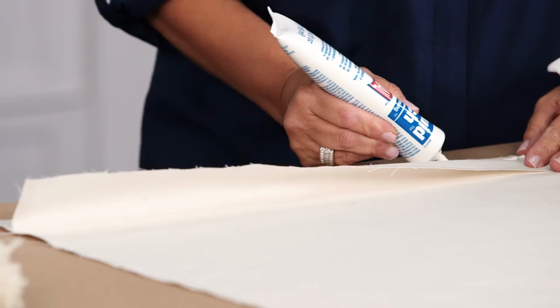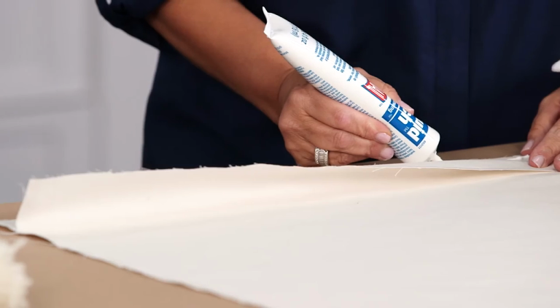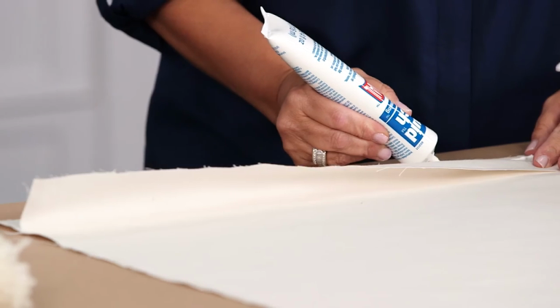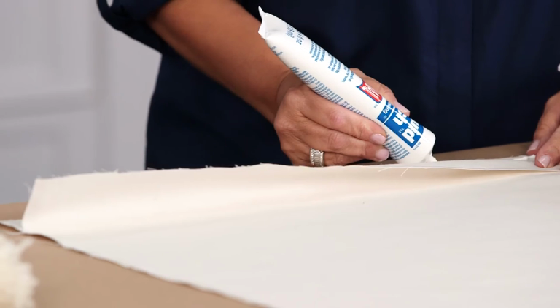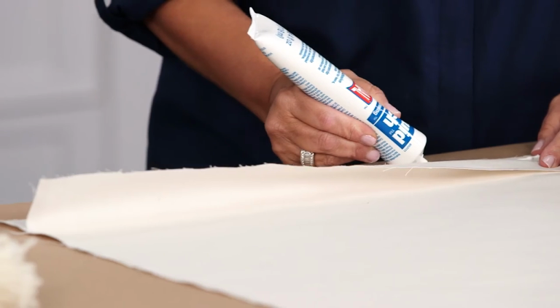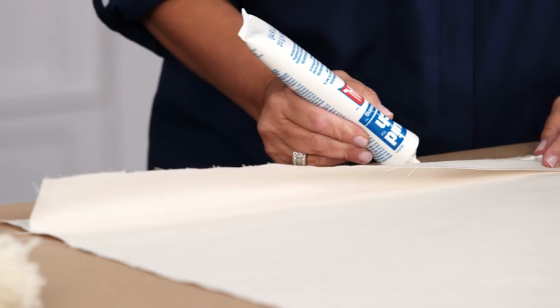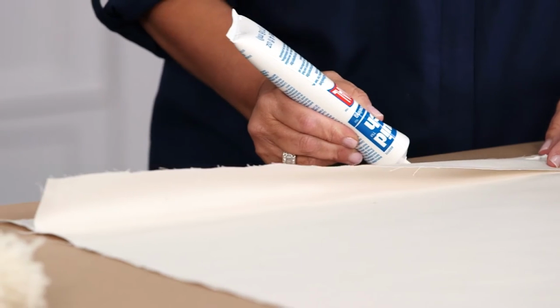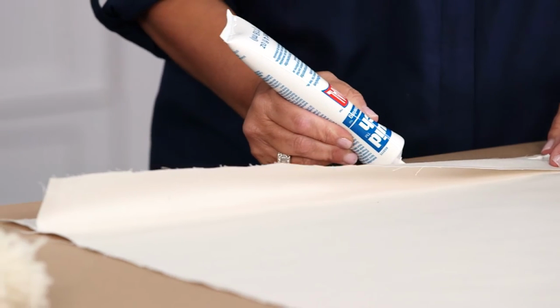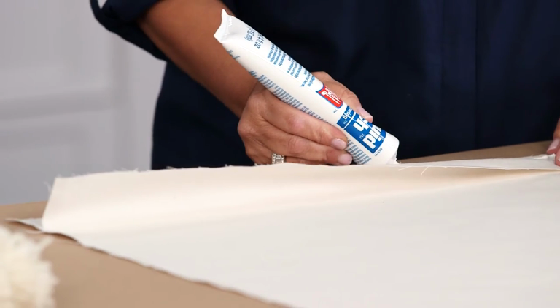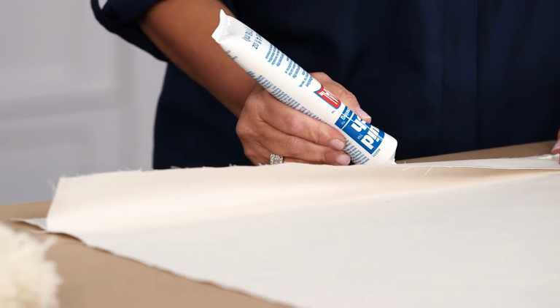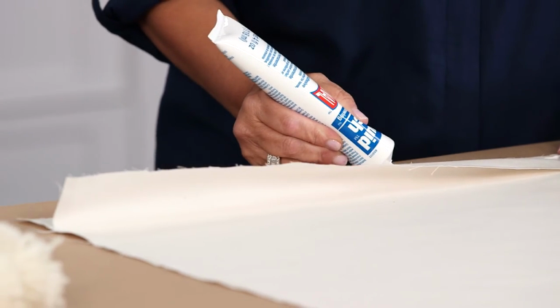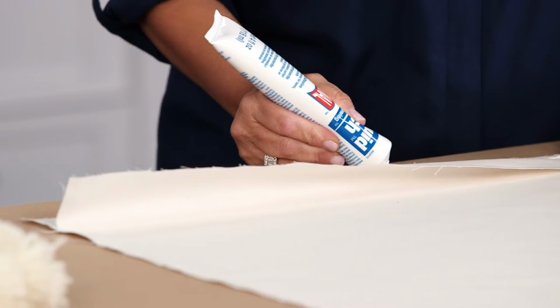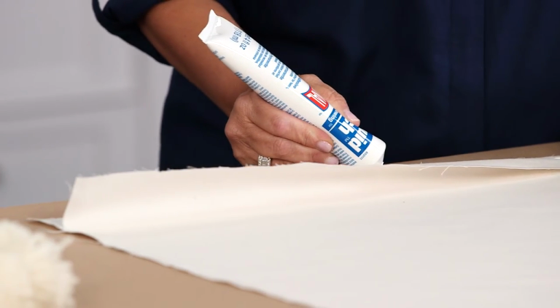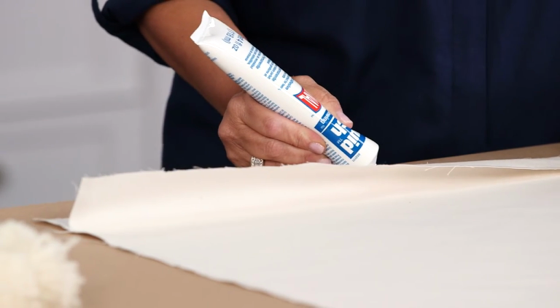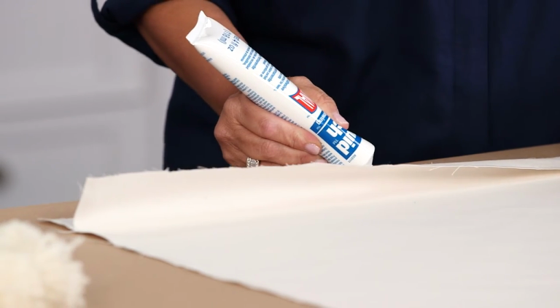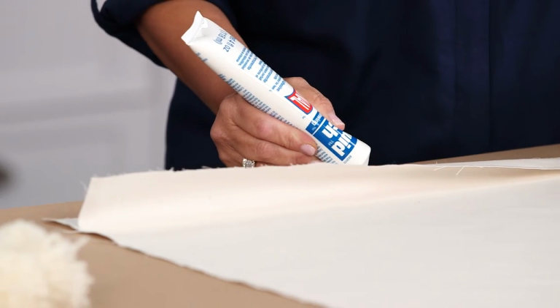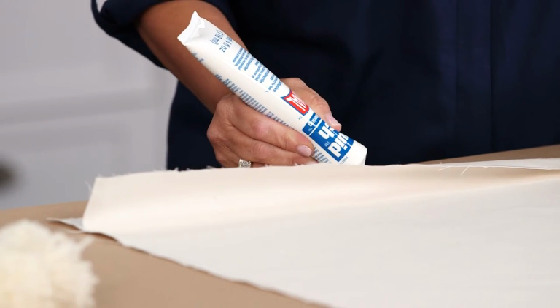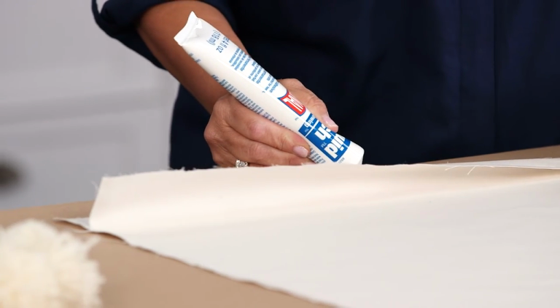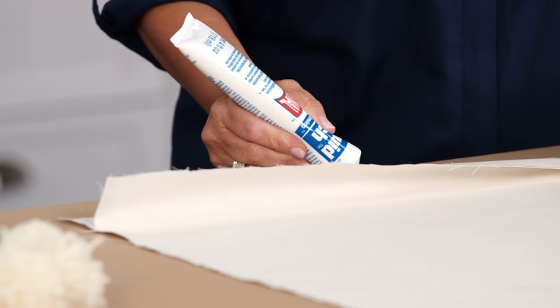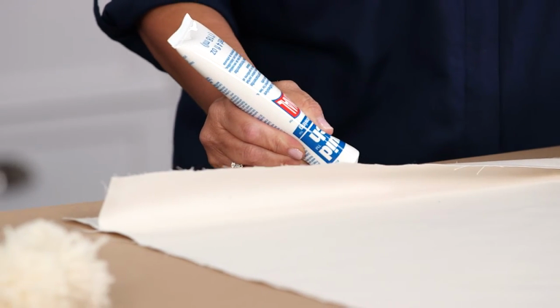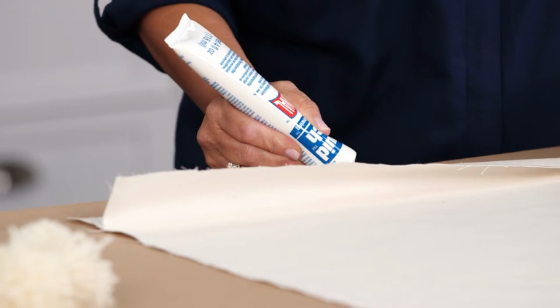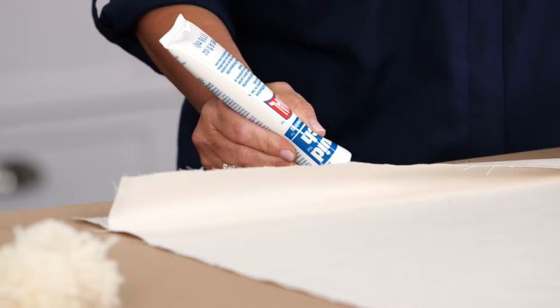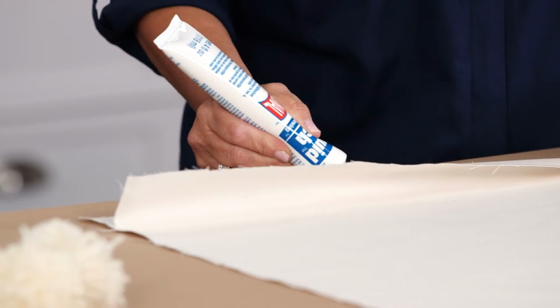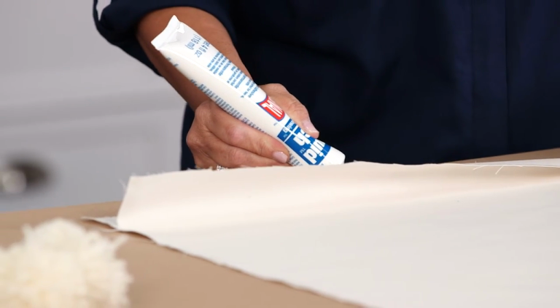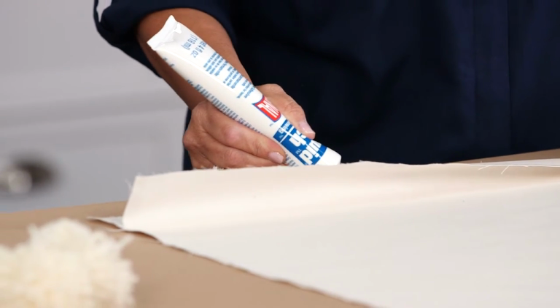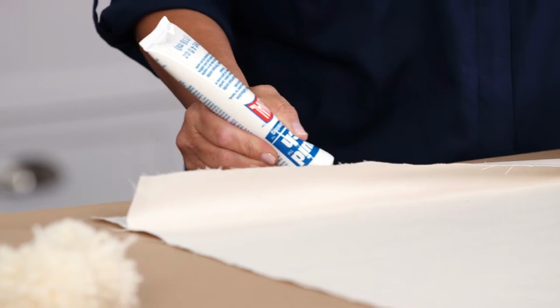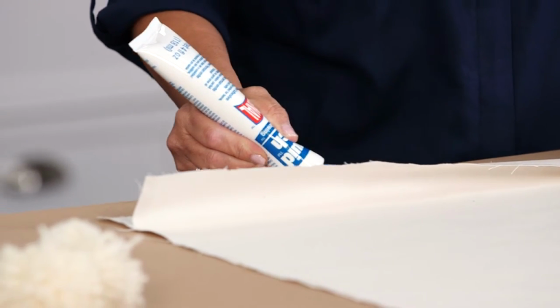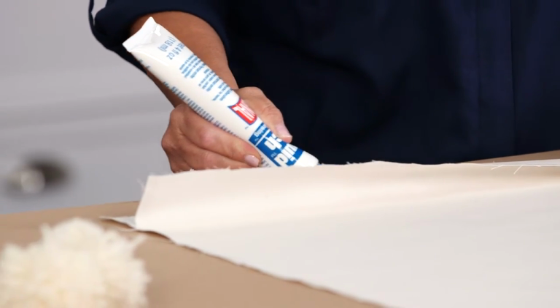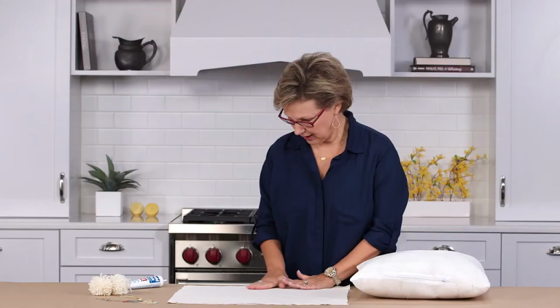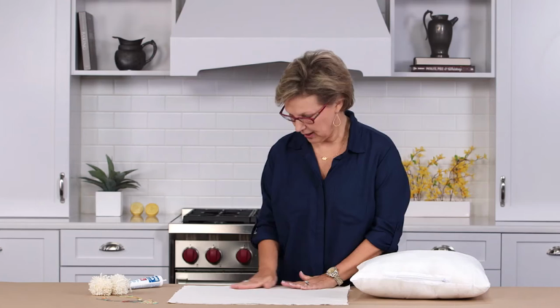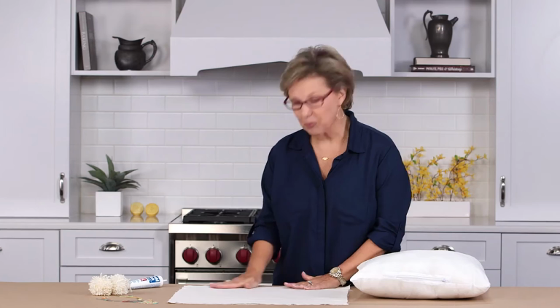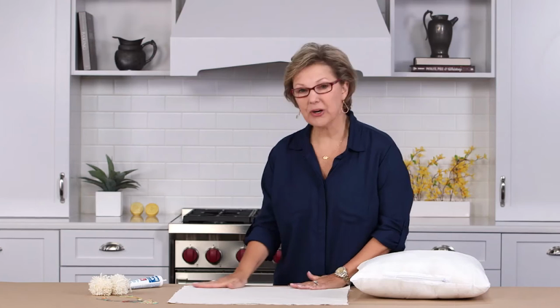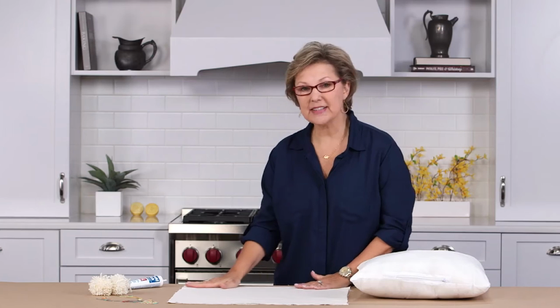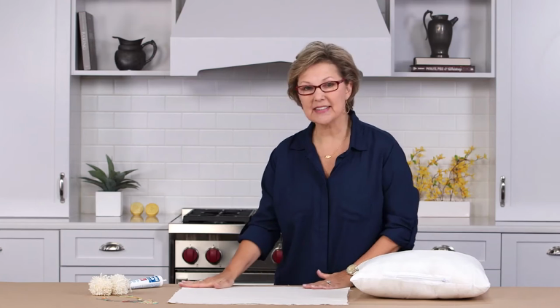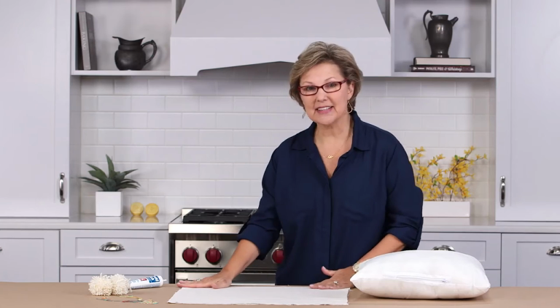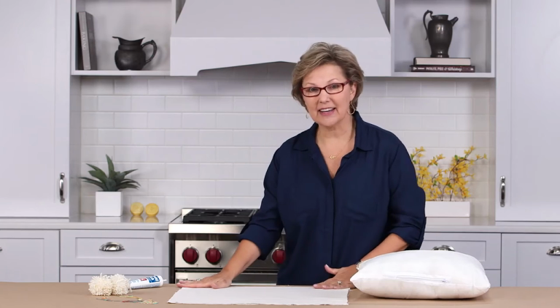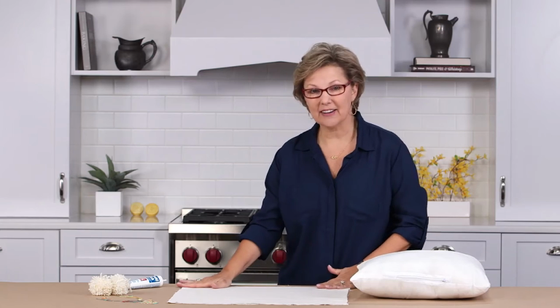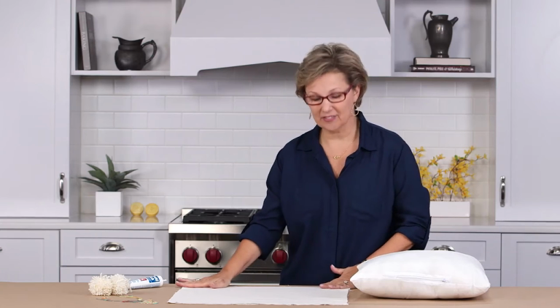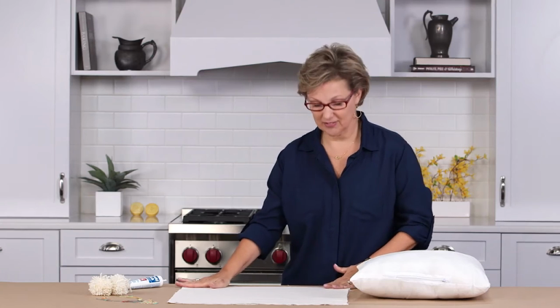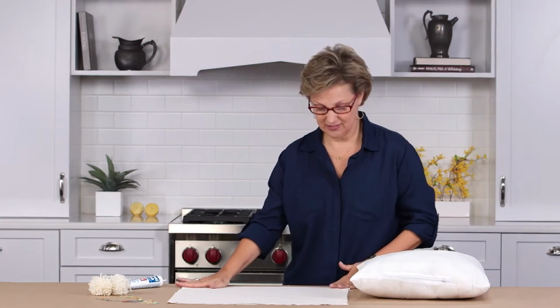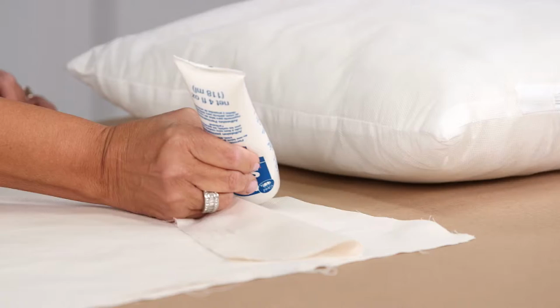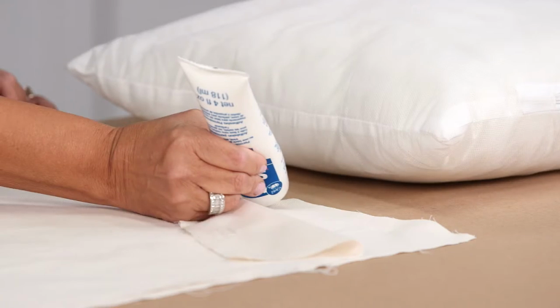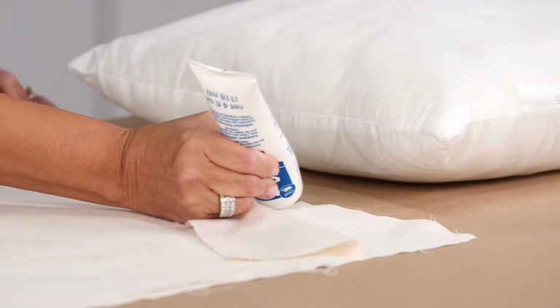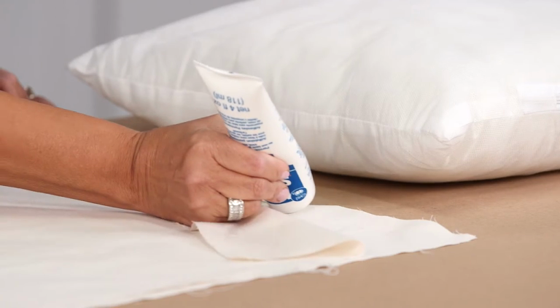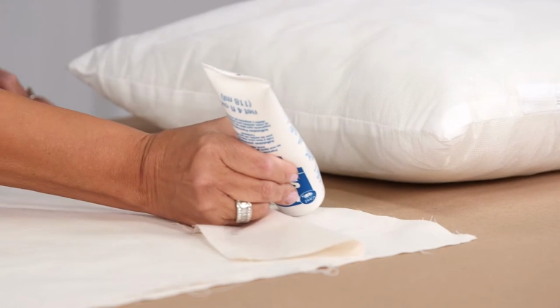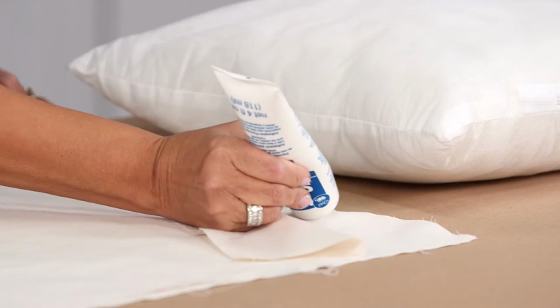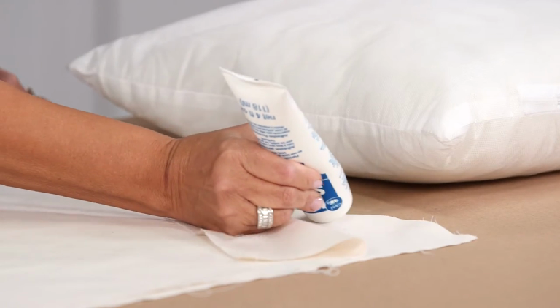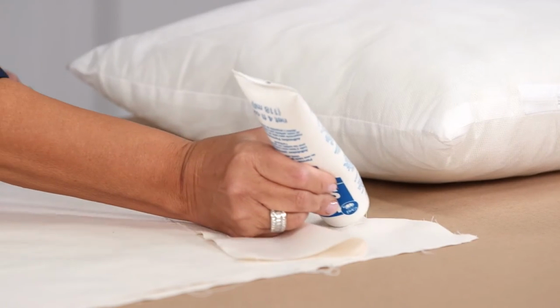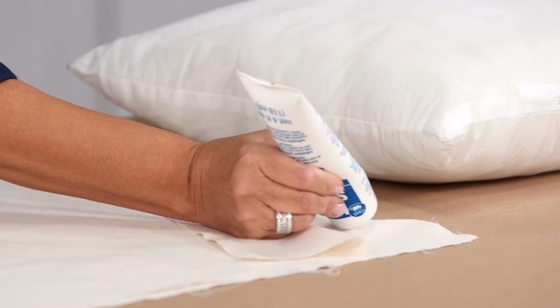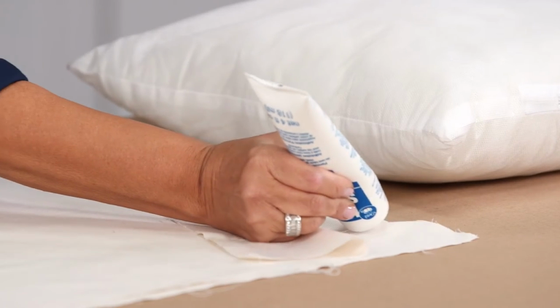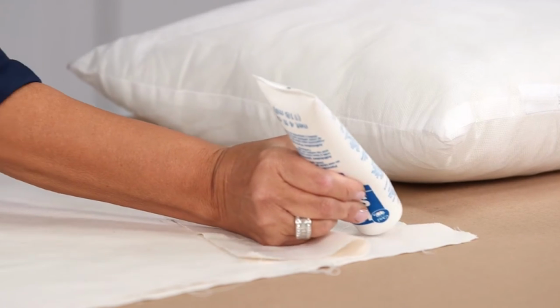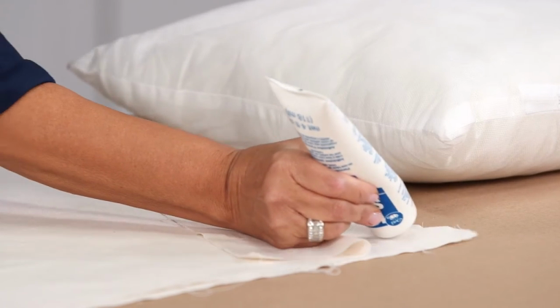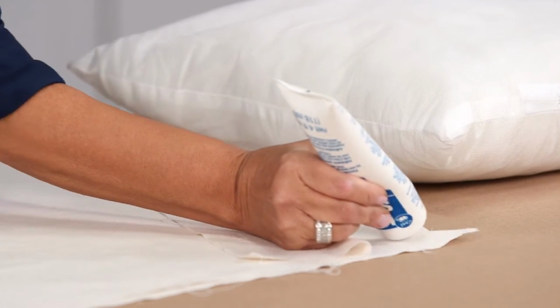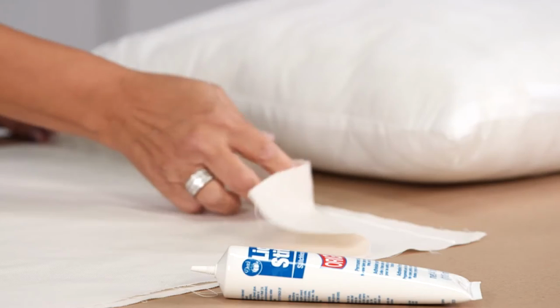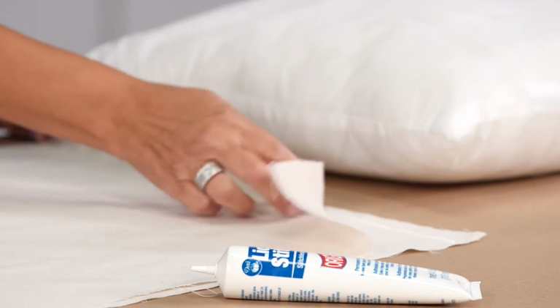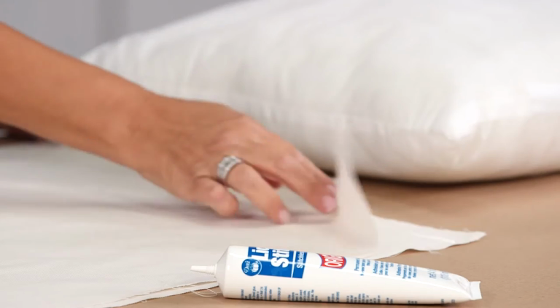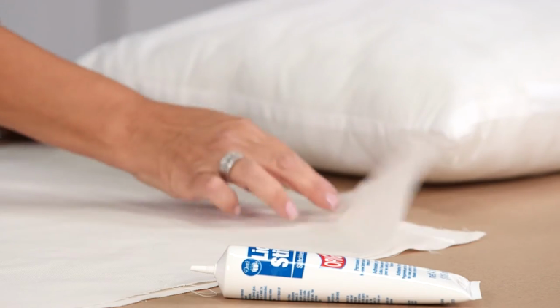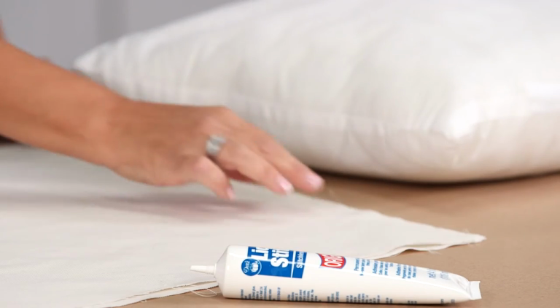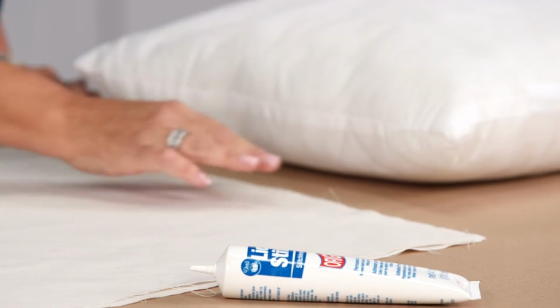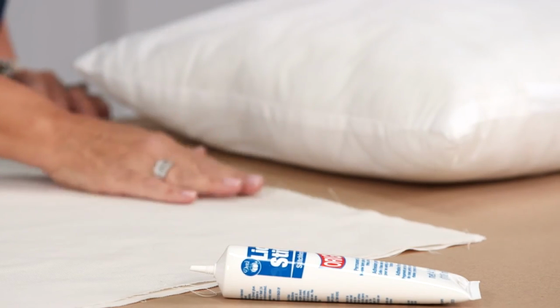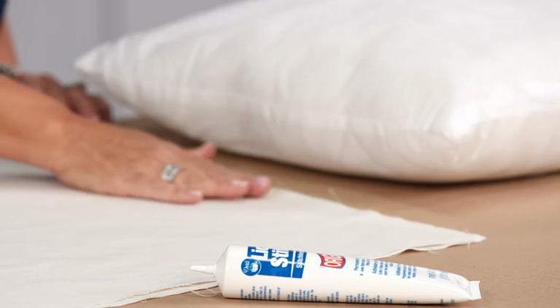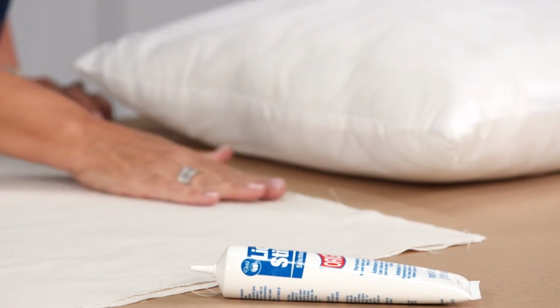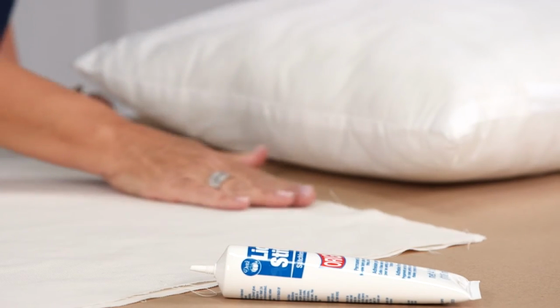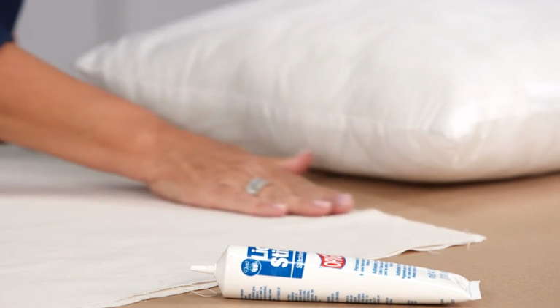Start at one end, draw your line all the way to the other end, and press it down. We're going to leave one side open to stuff the pillow.